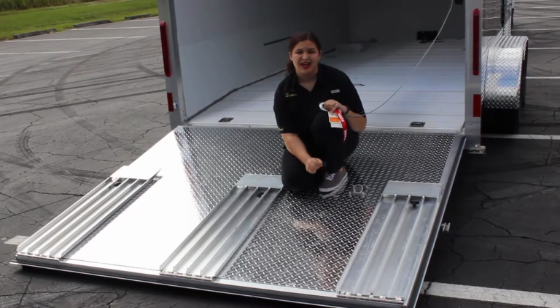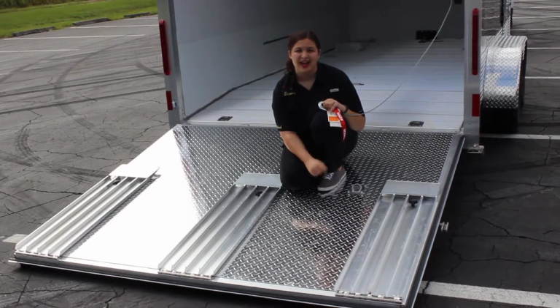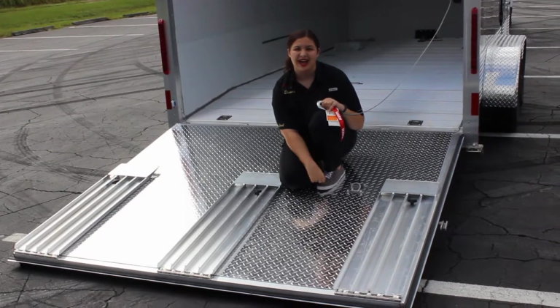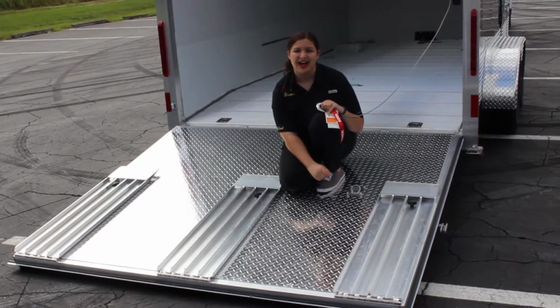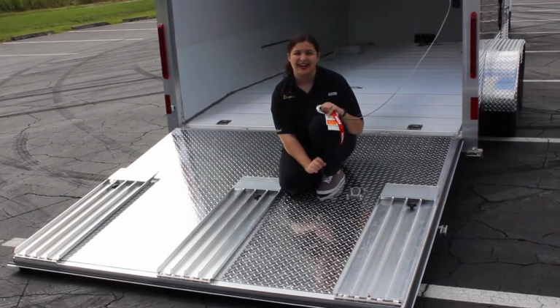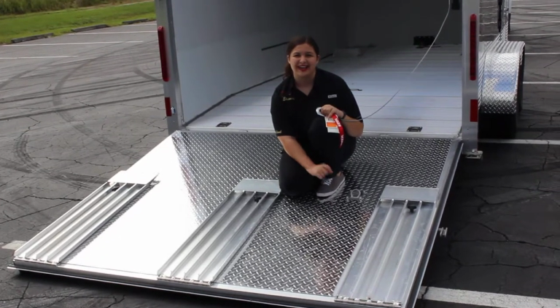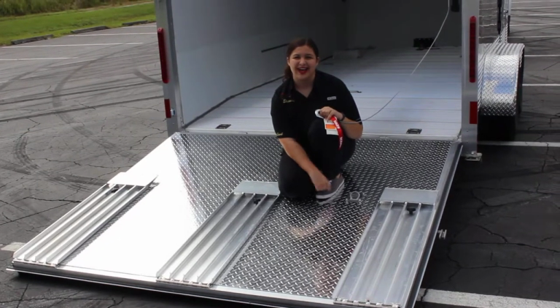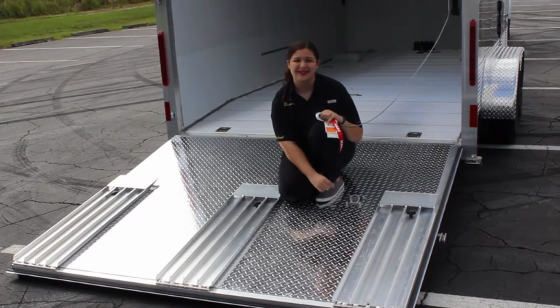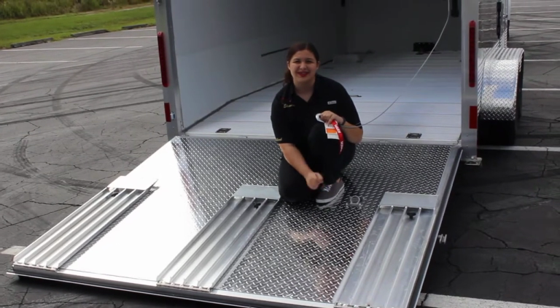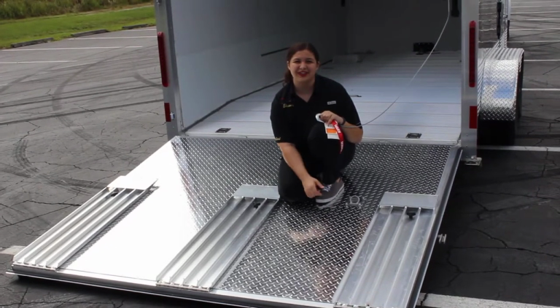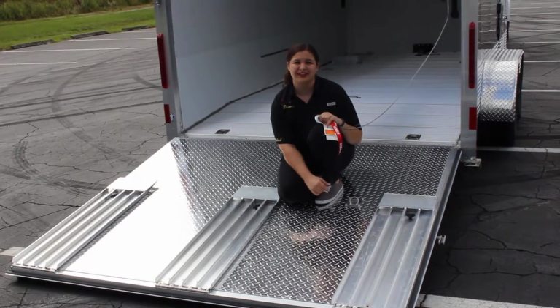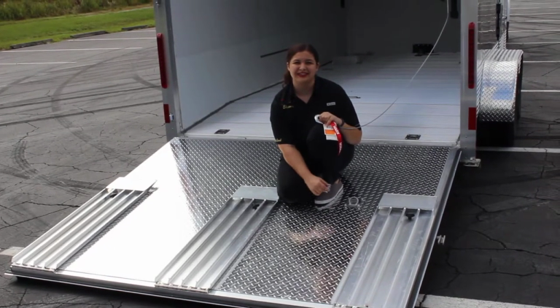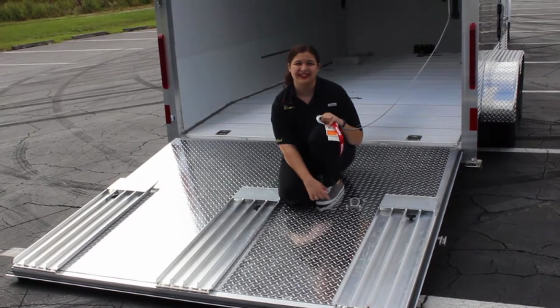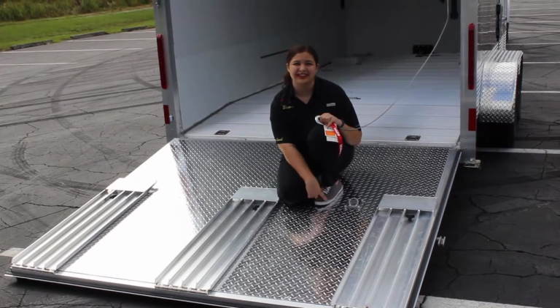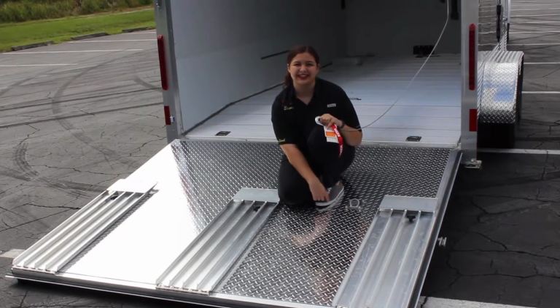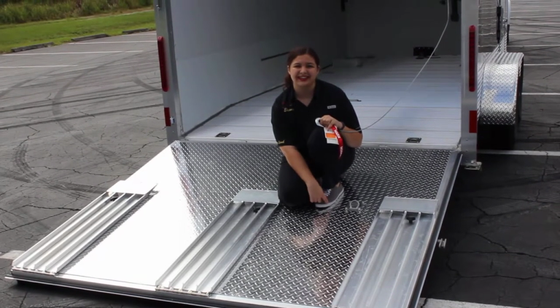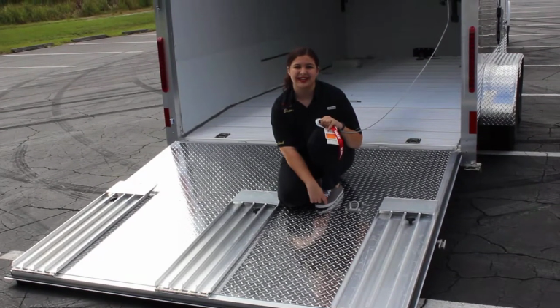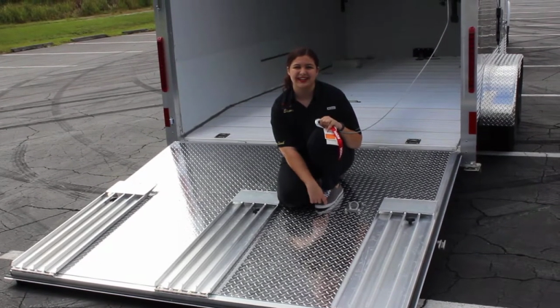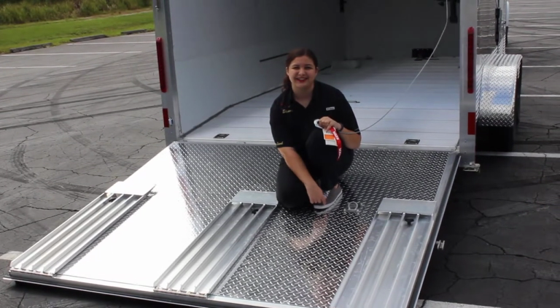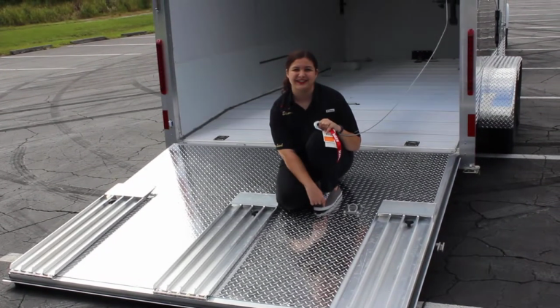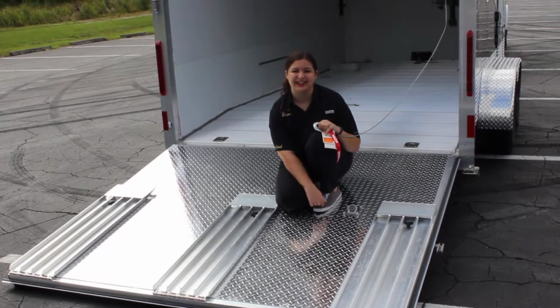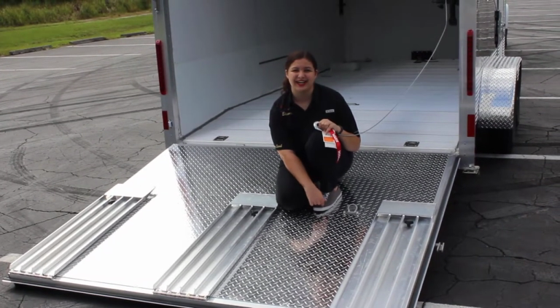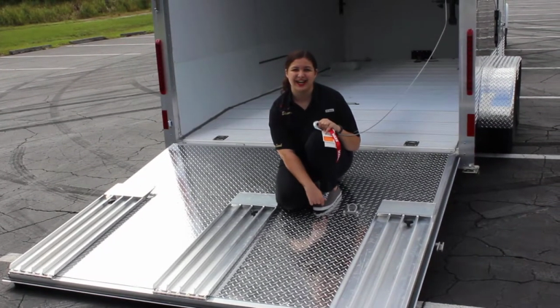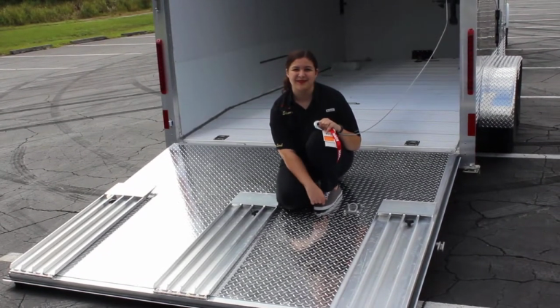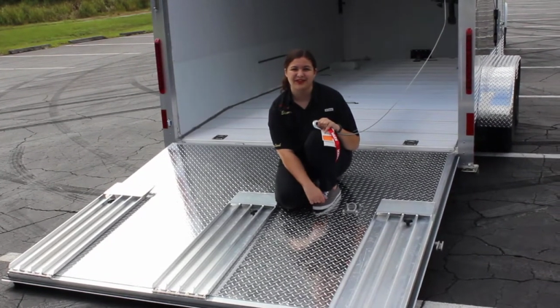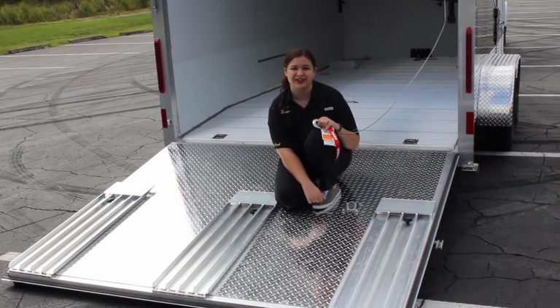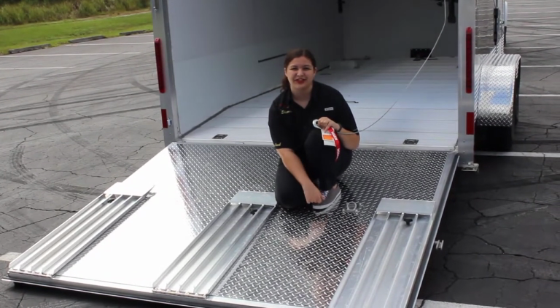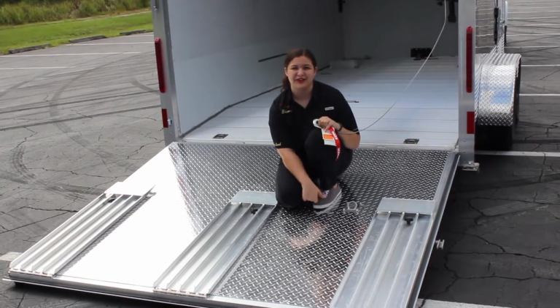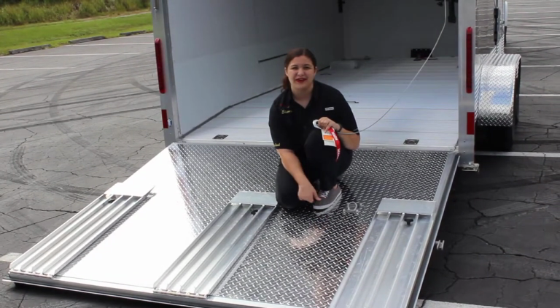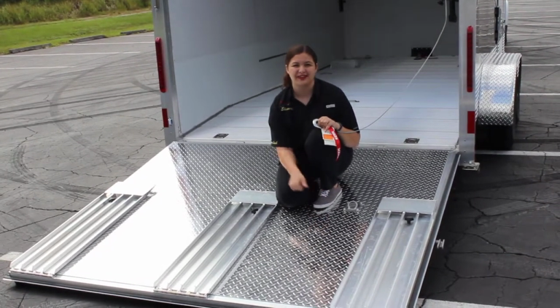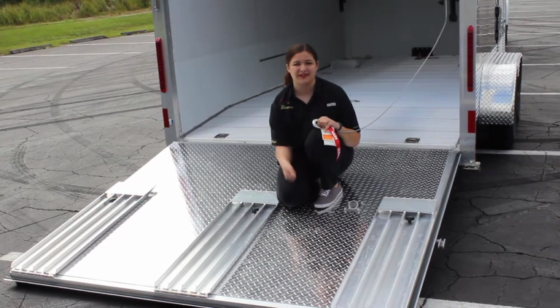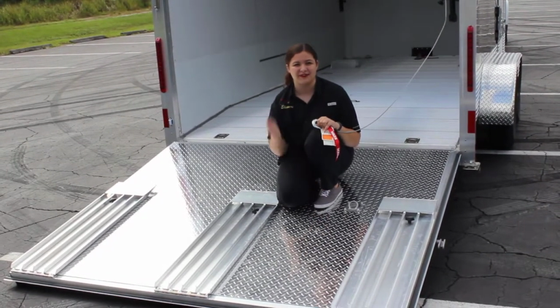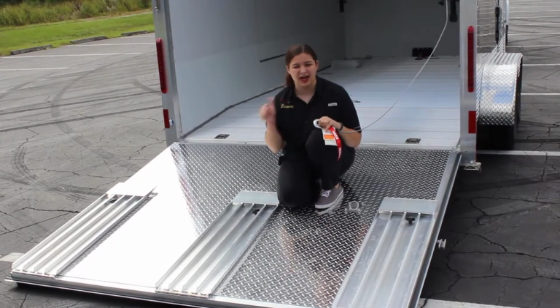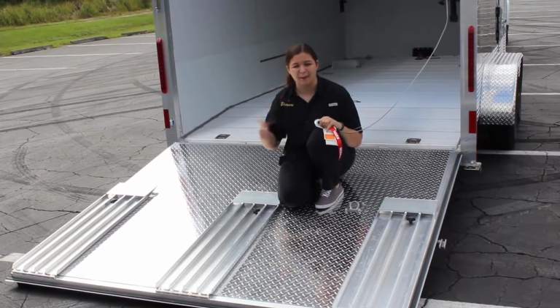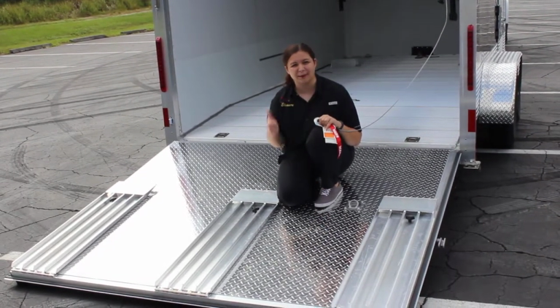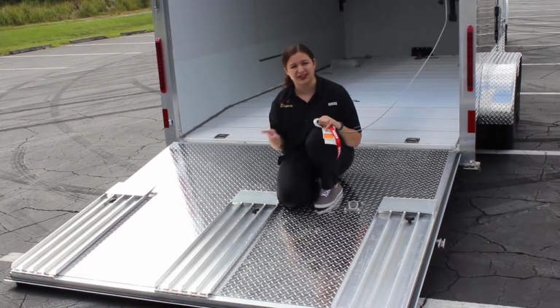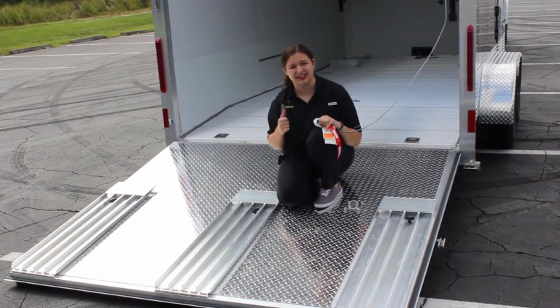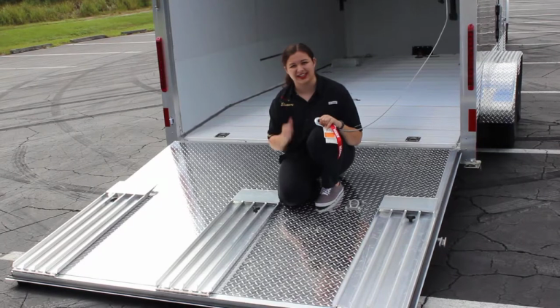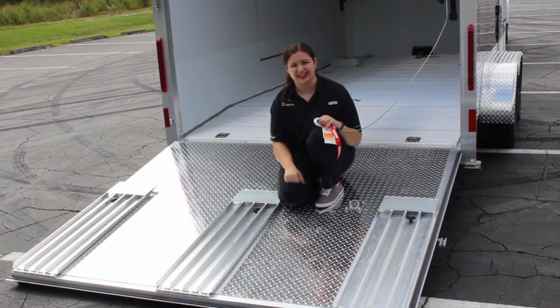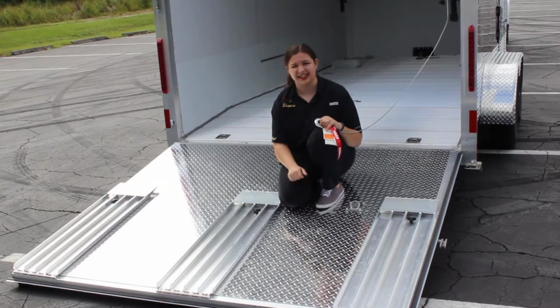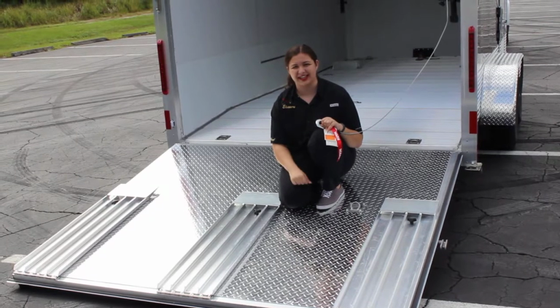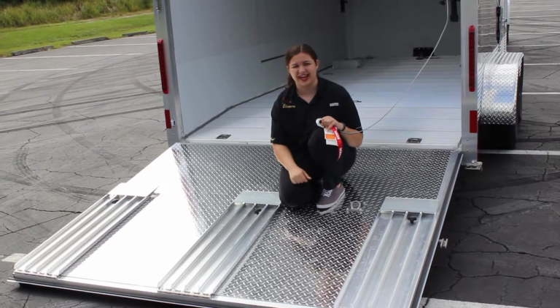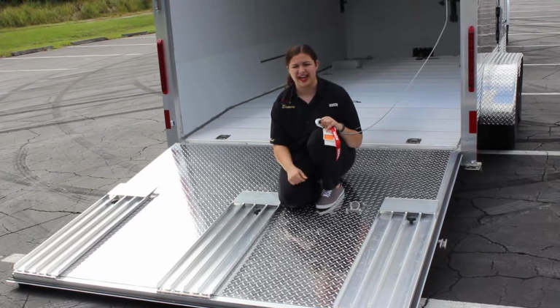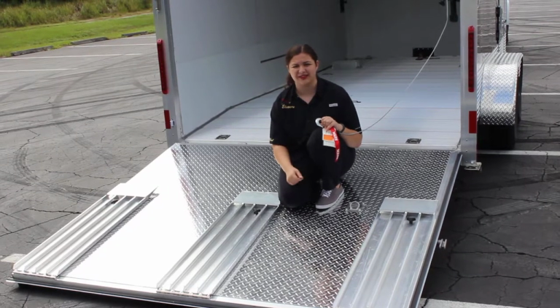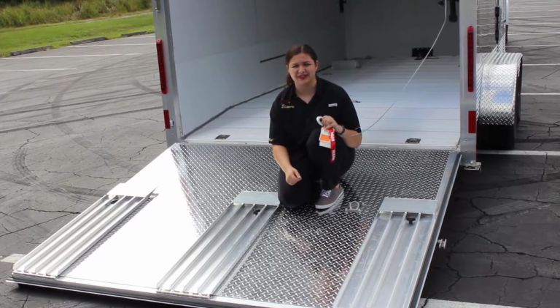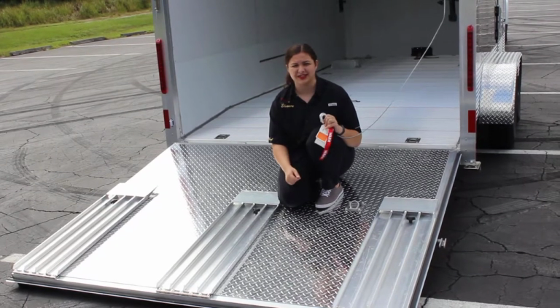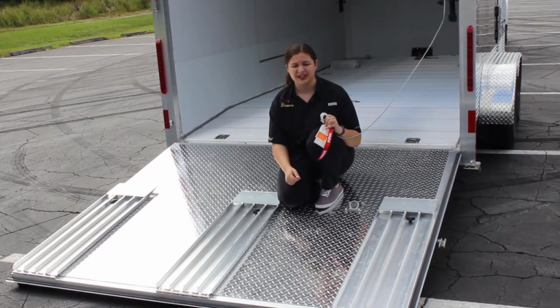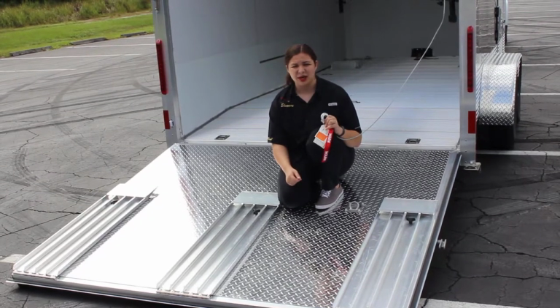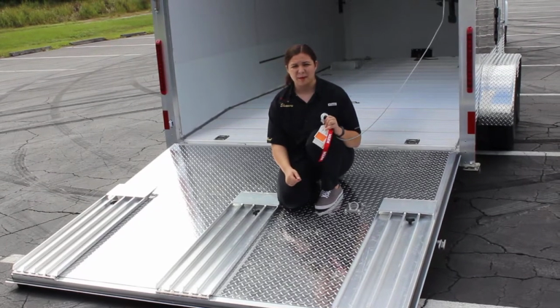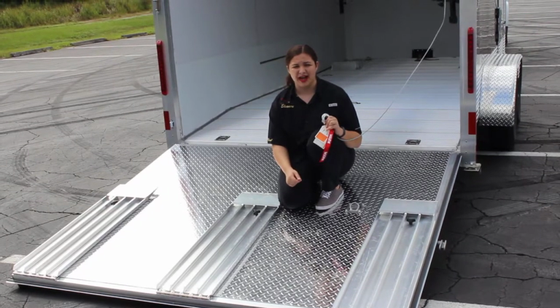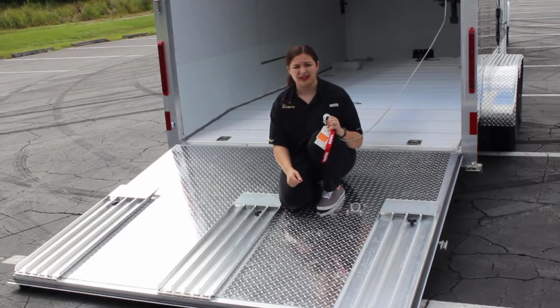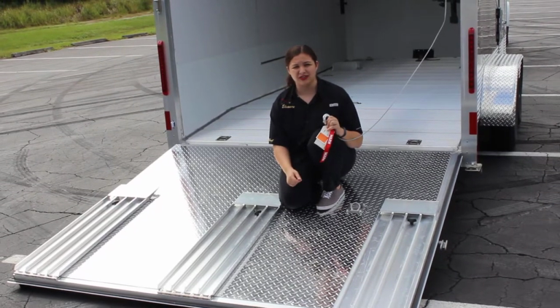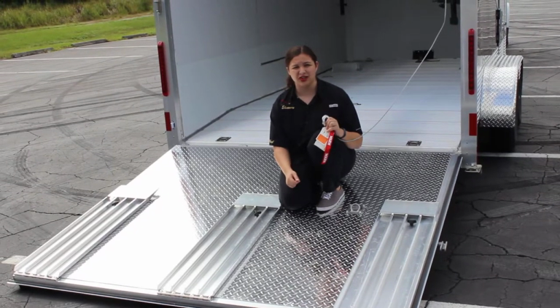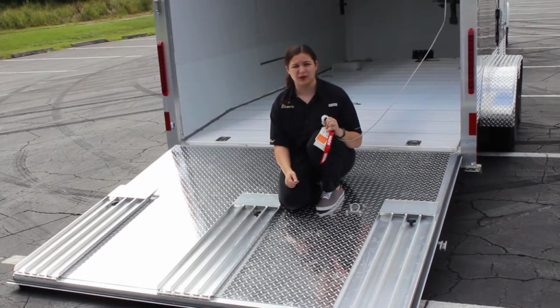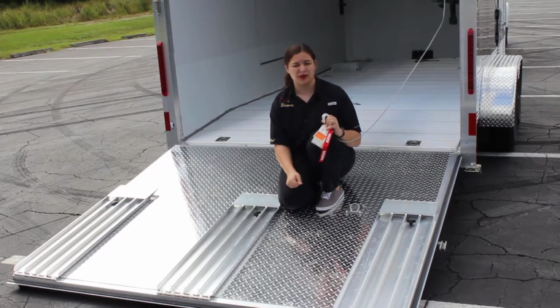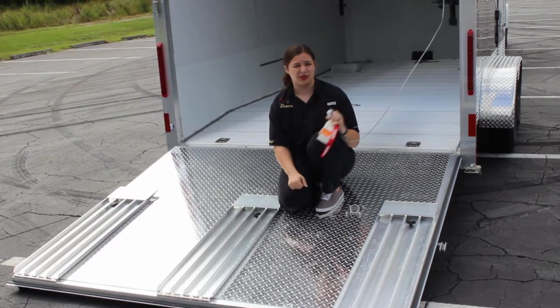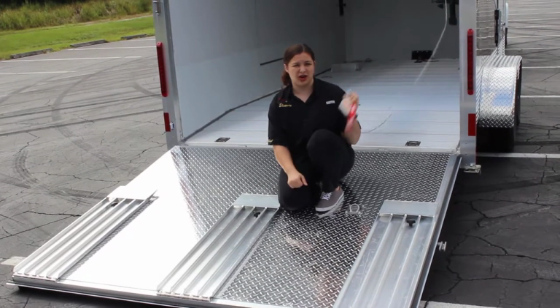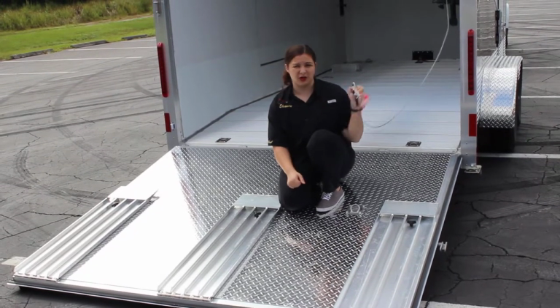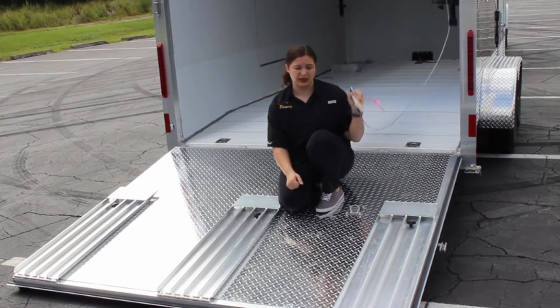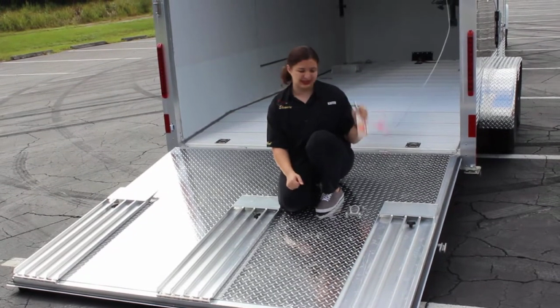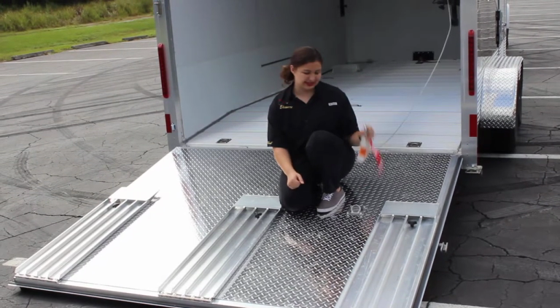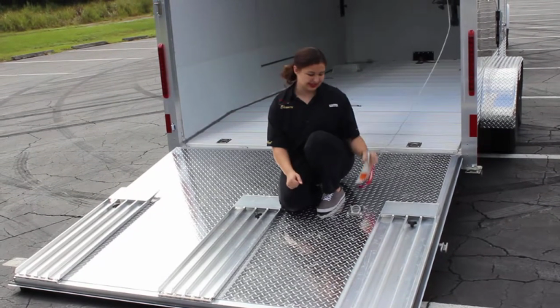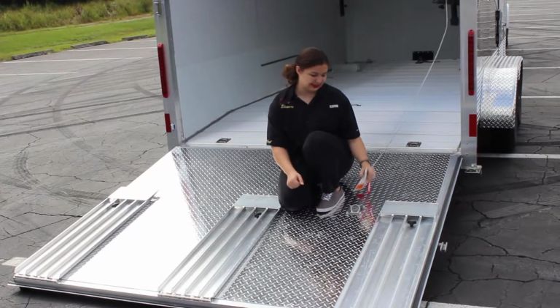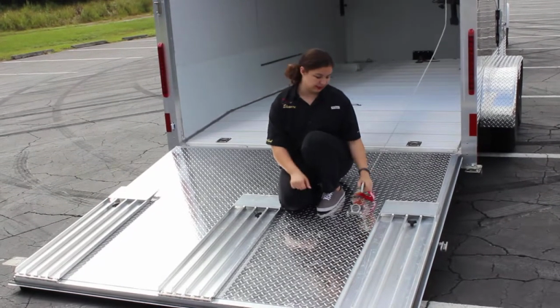Hi, I'm Eleanor of Sling Thane Trailers, and I'm here to show you how to lock up your Sling Thane Caves back door with our winch system.